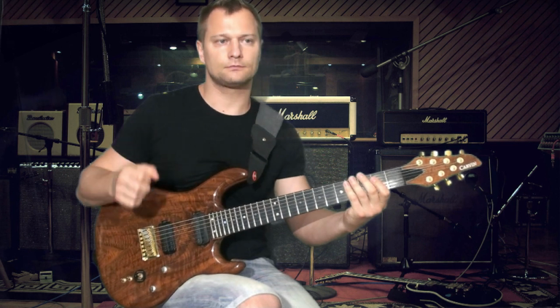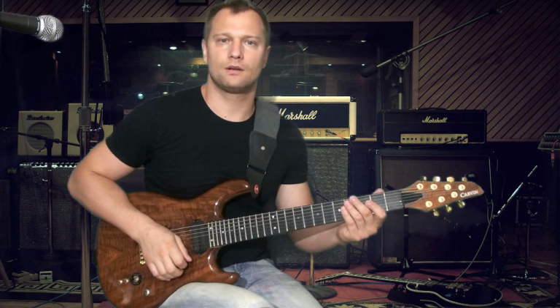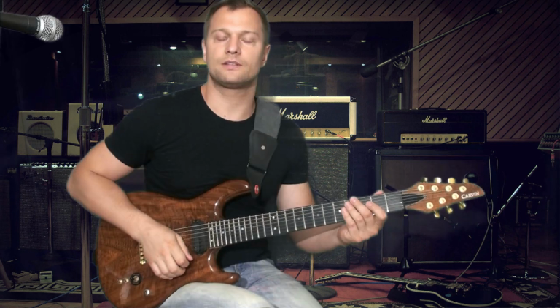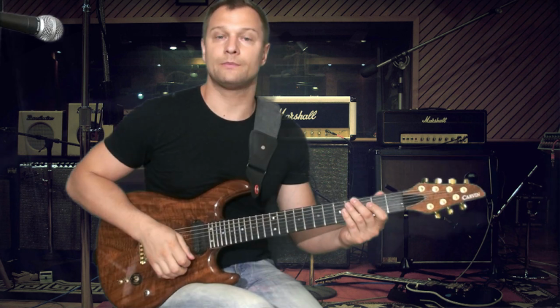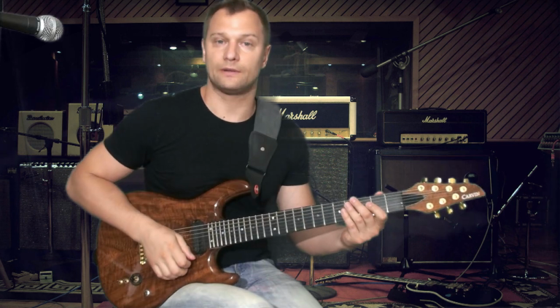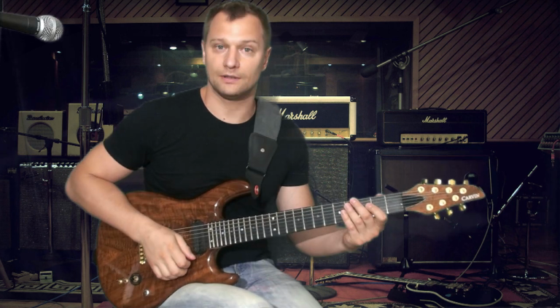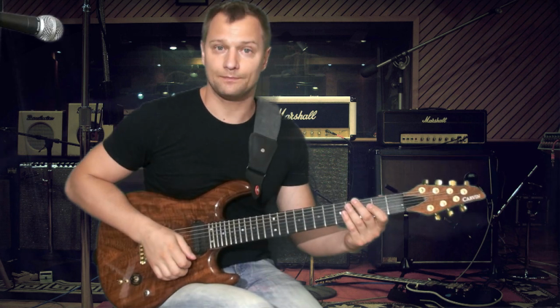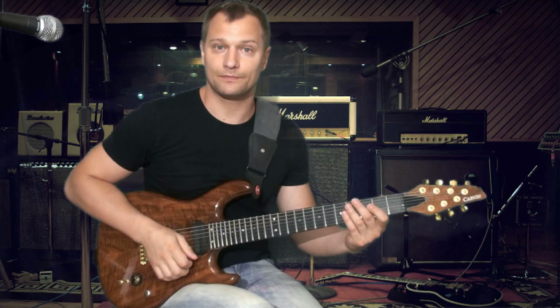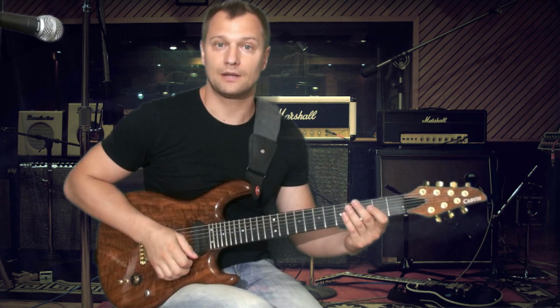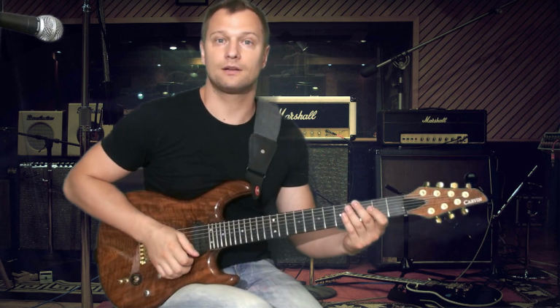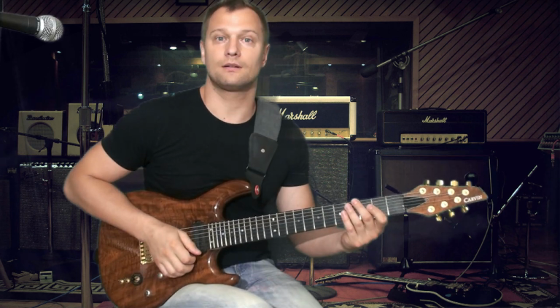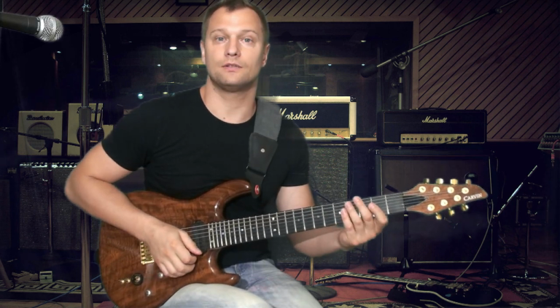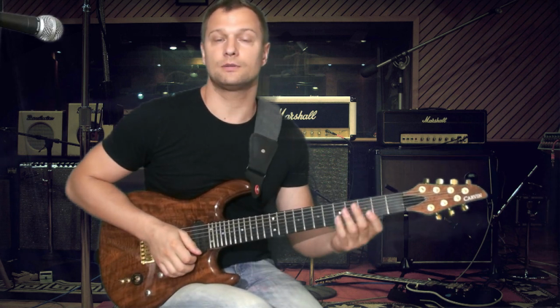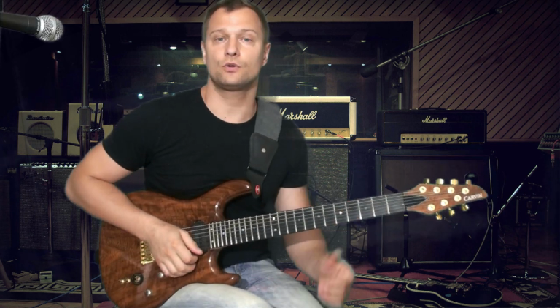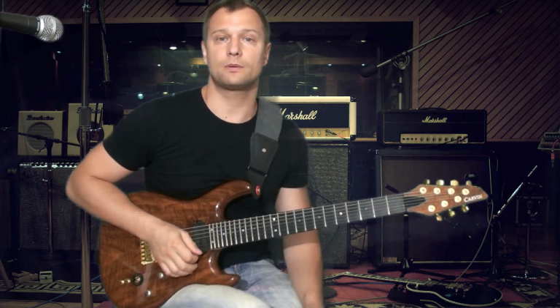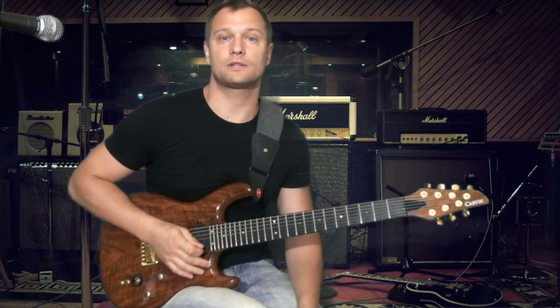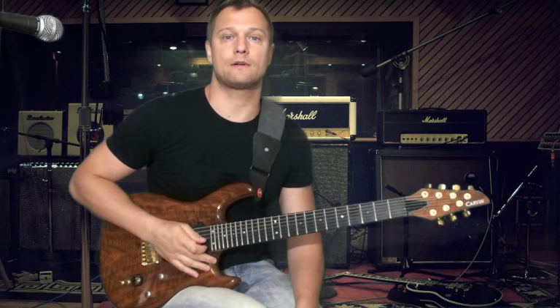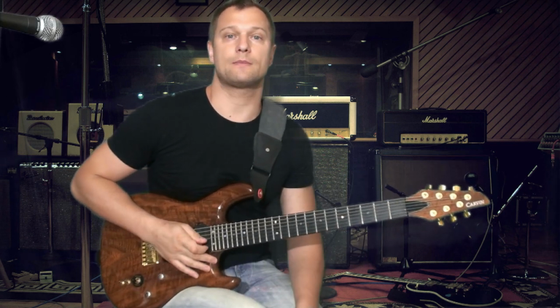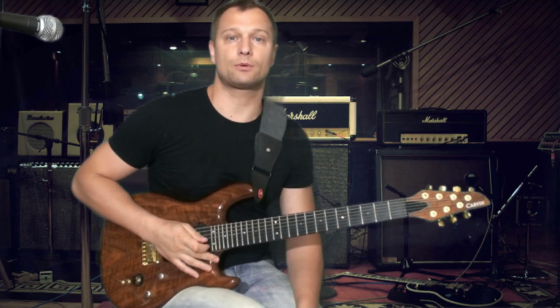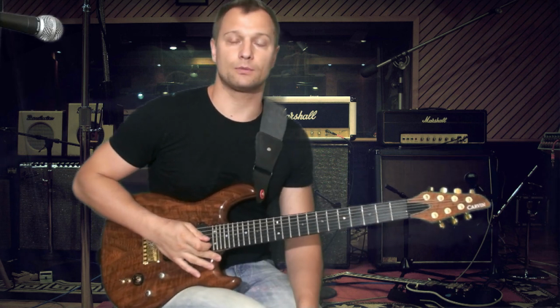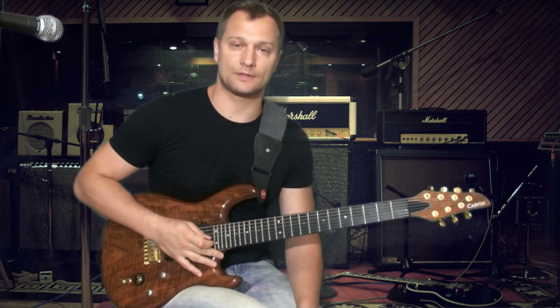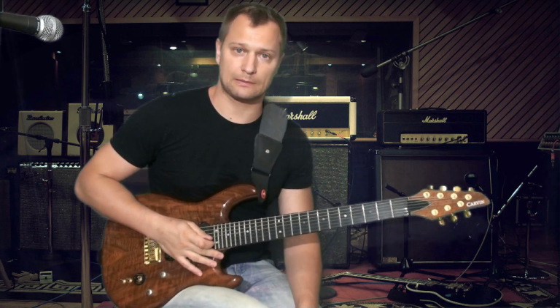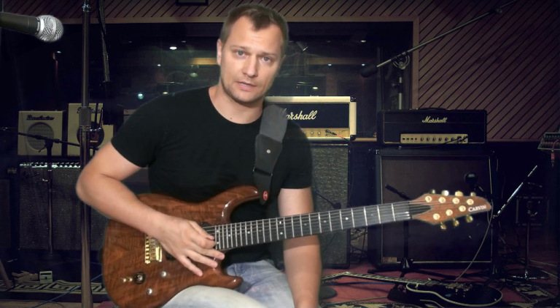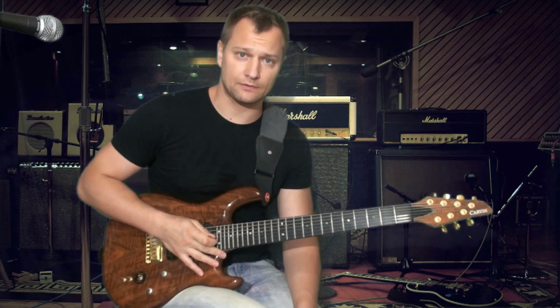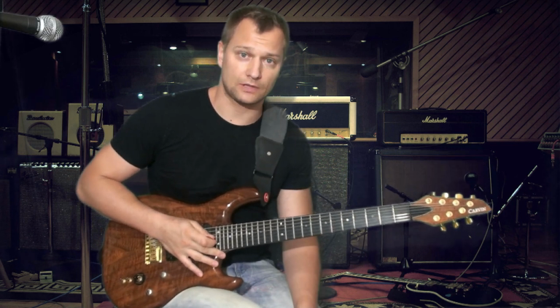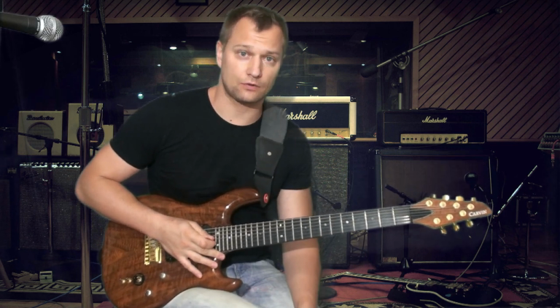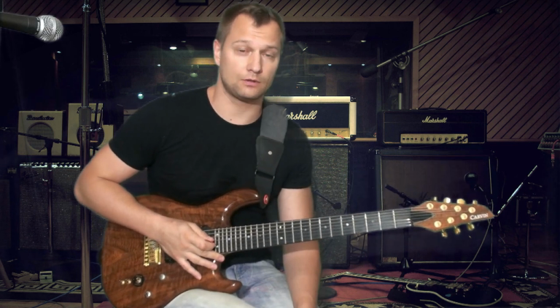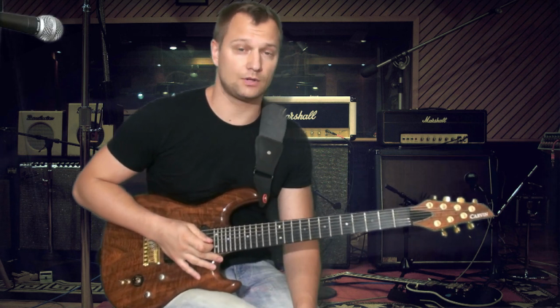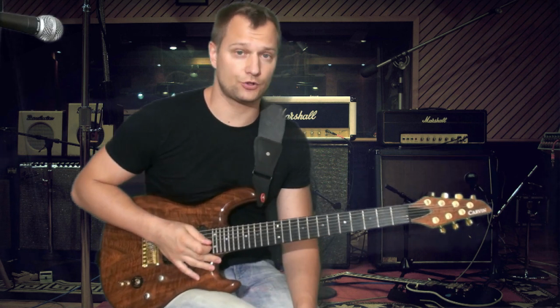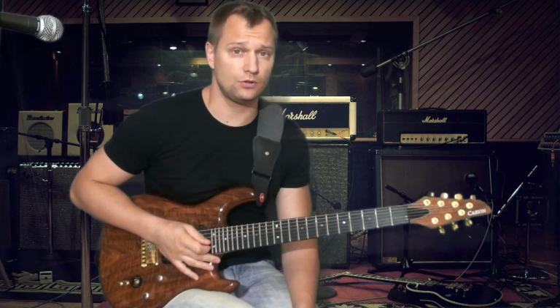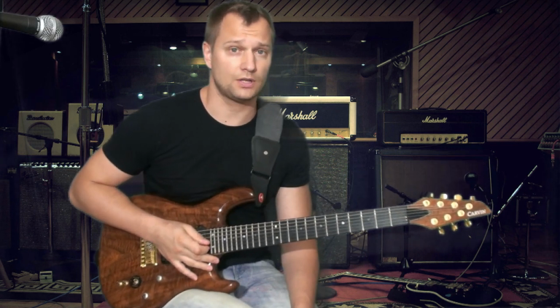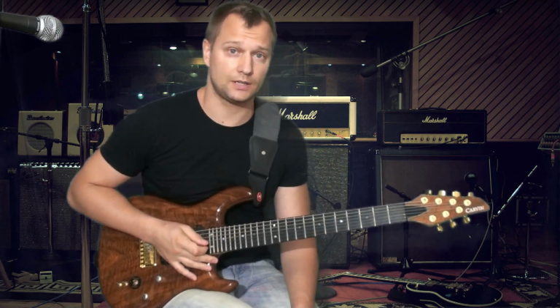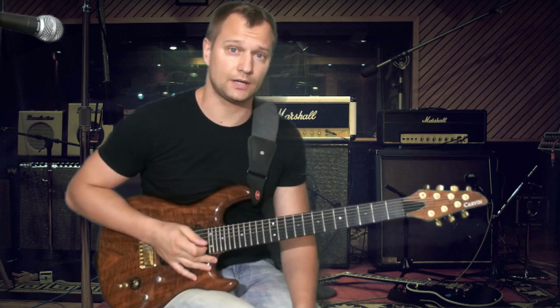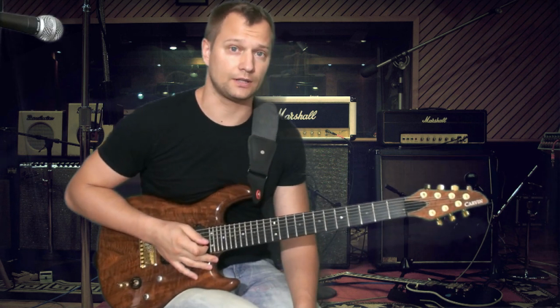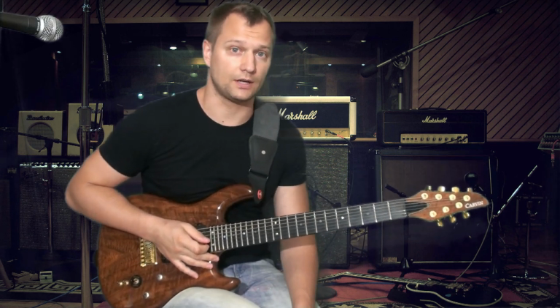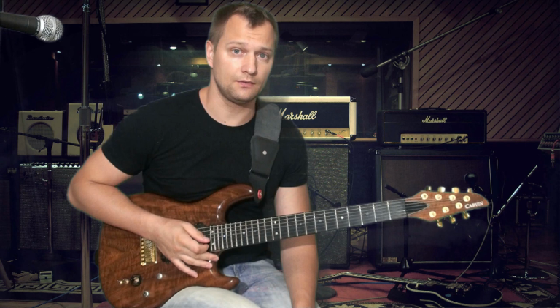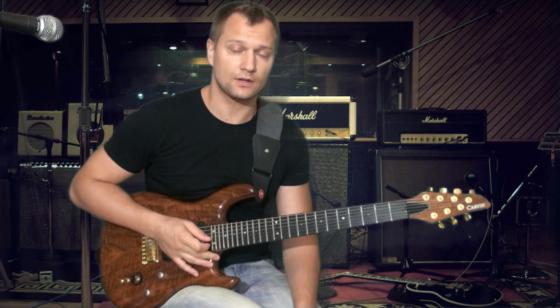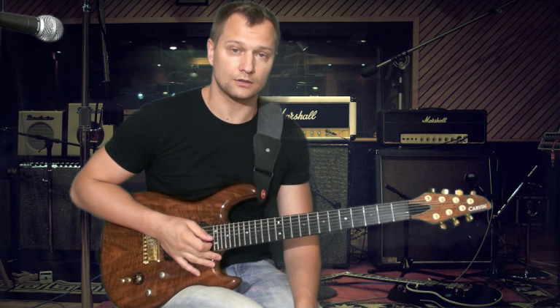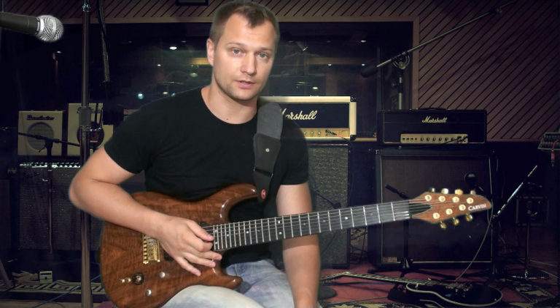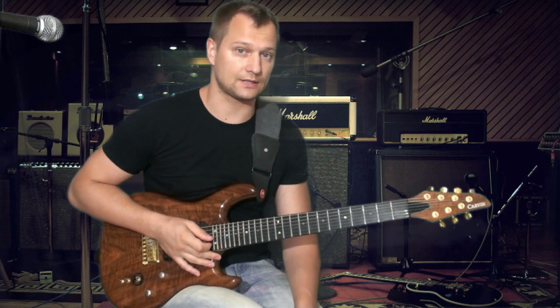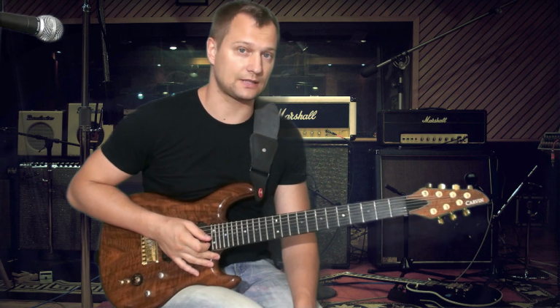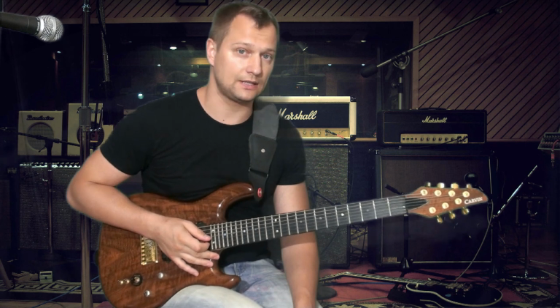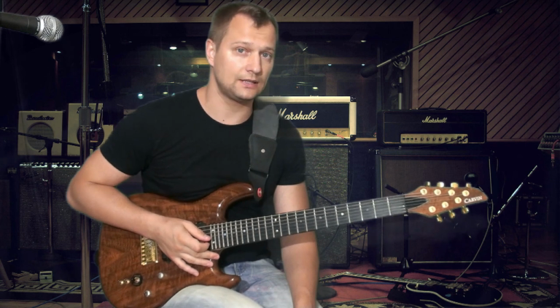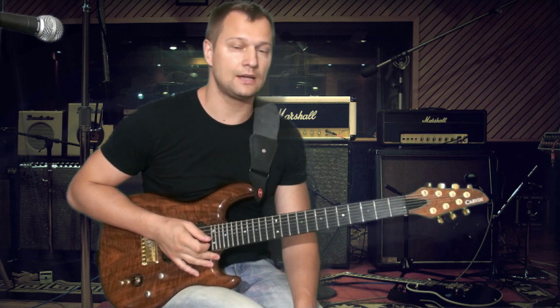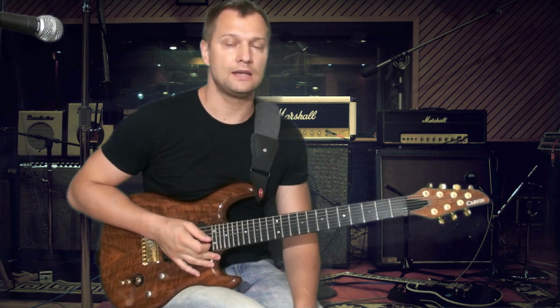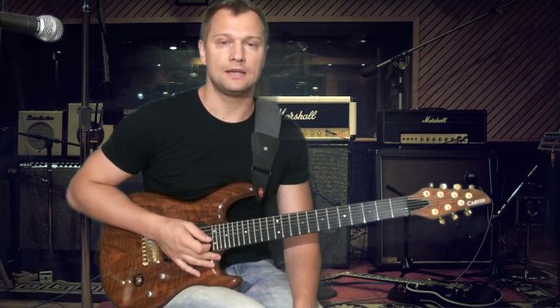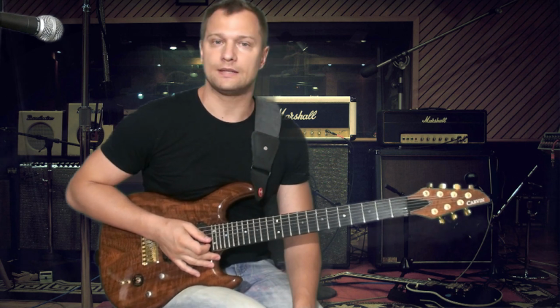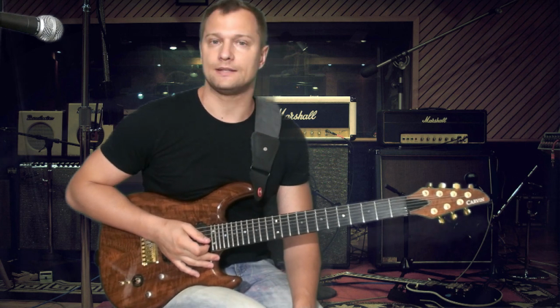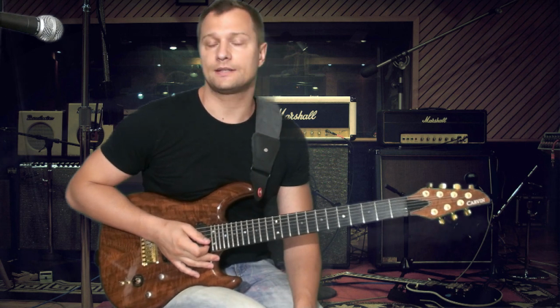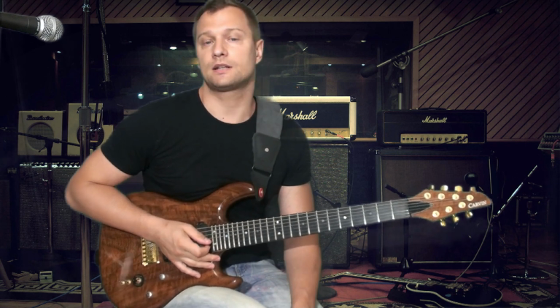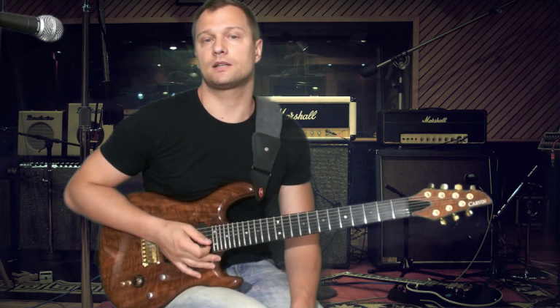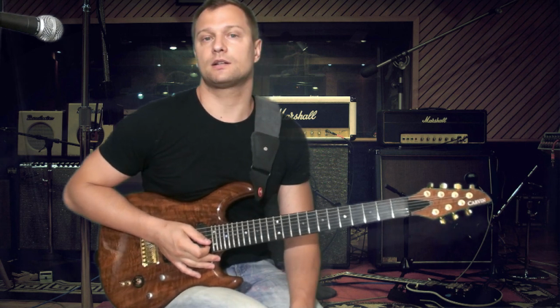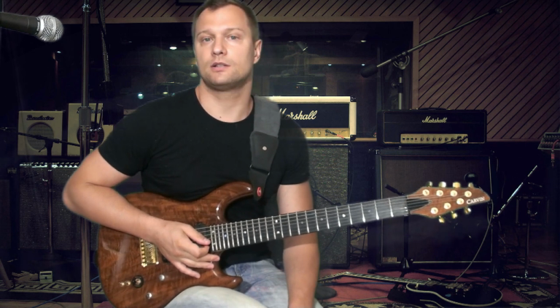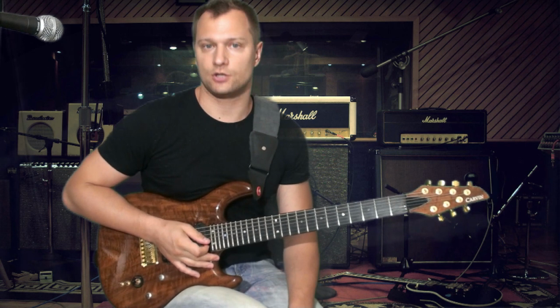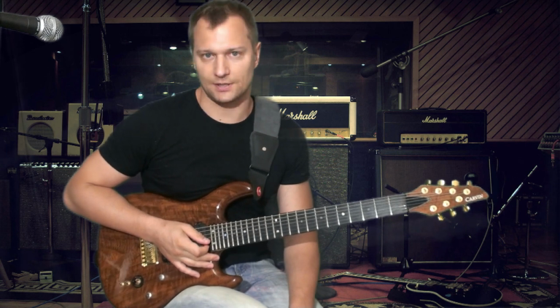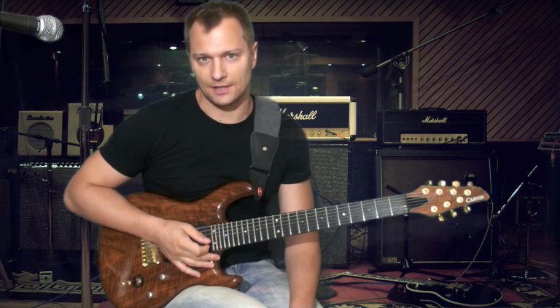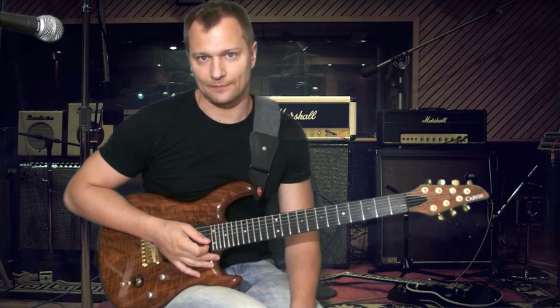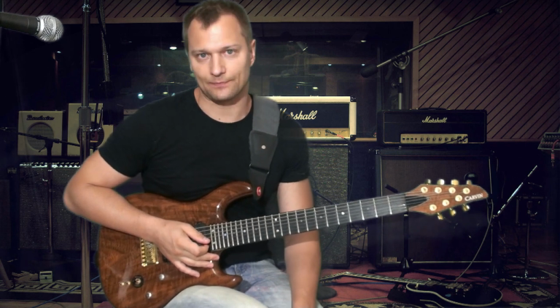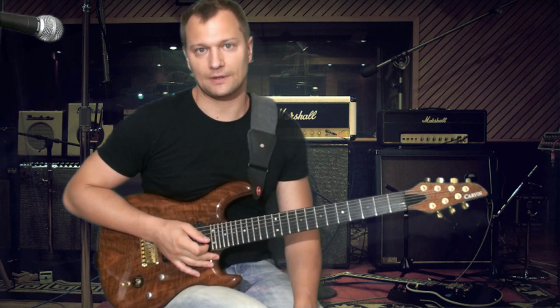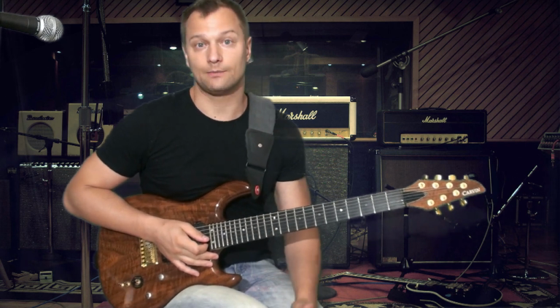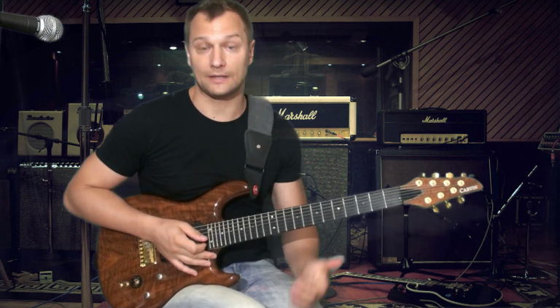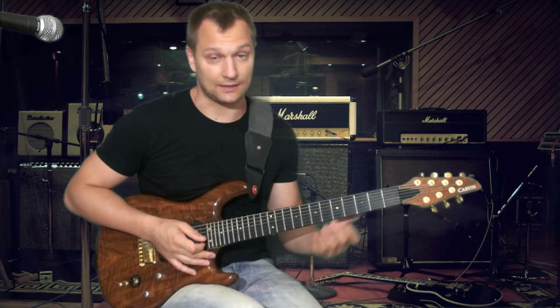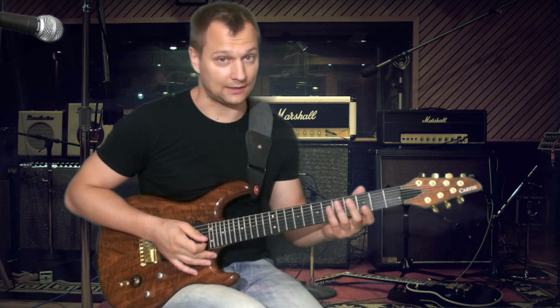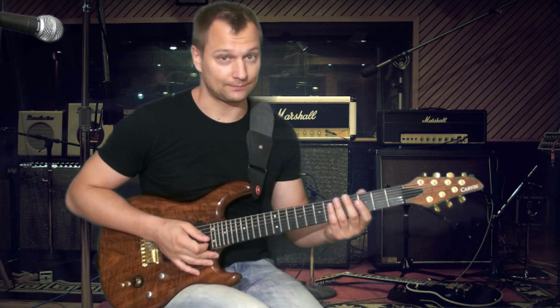Всем привет! В этом уроке мы с вами попробуем разобрать вот такой небольшой гитарный риф, который состоит из нескольких частей. Поехали!